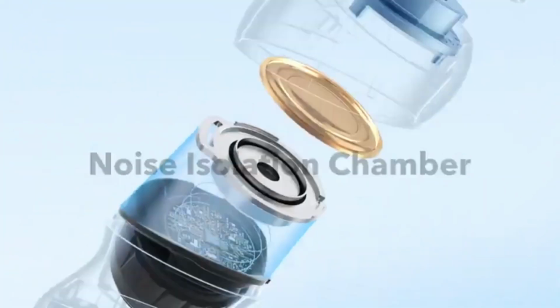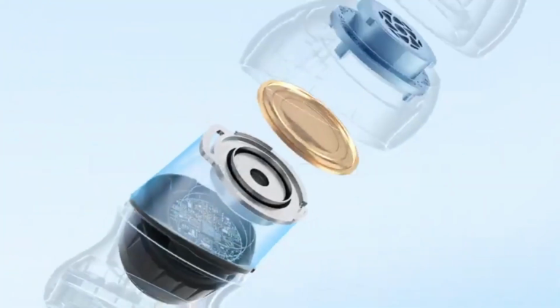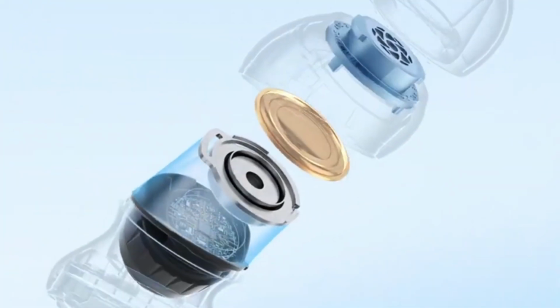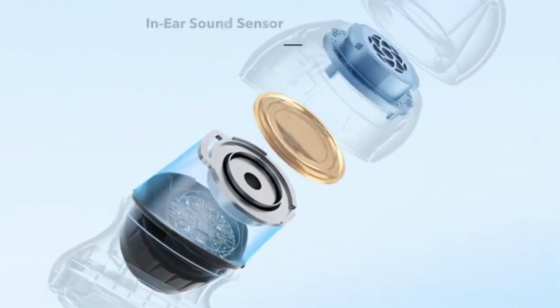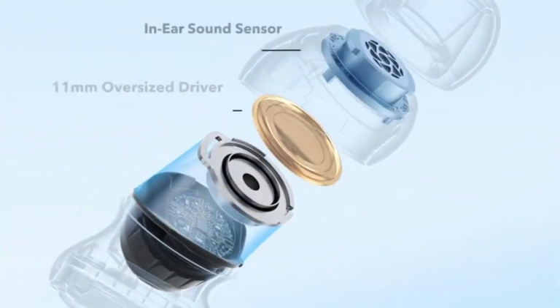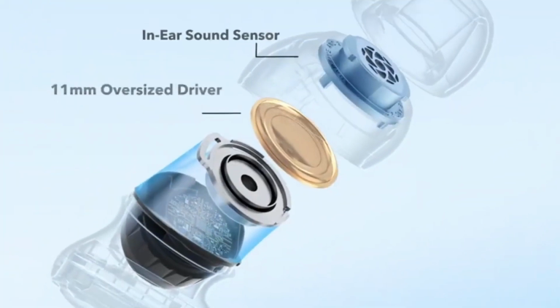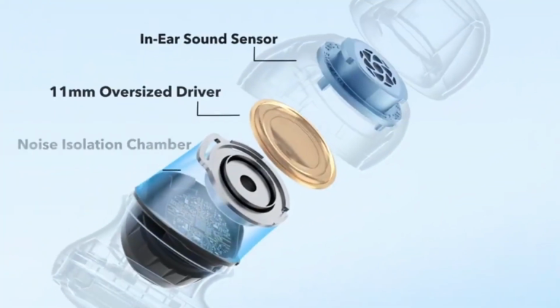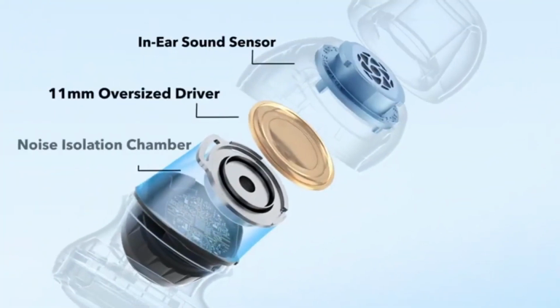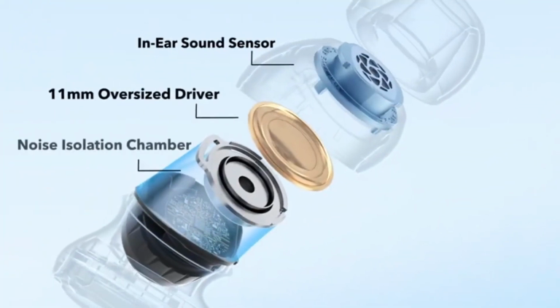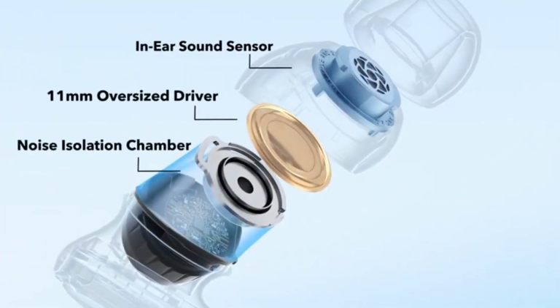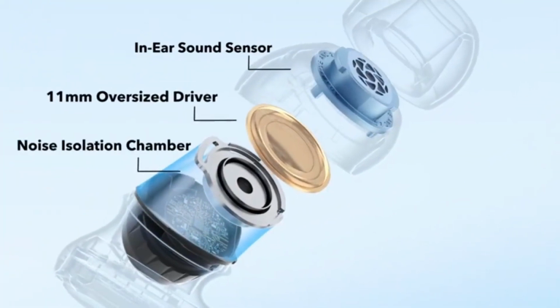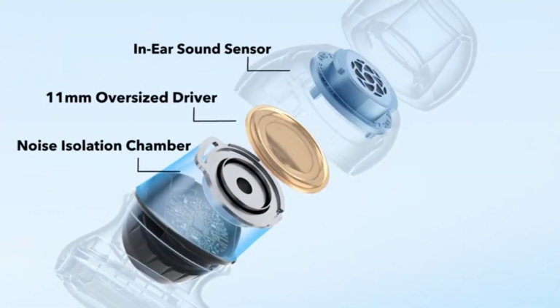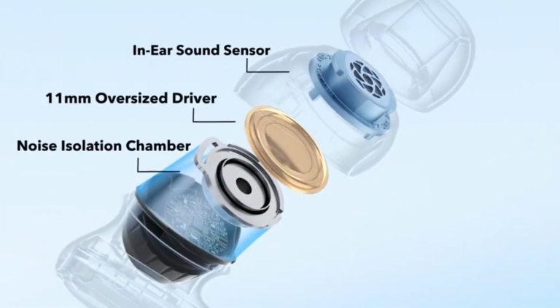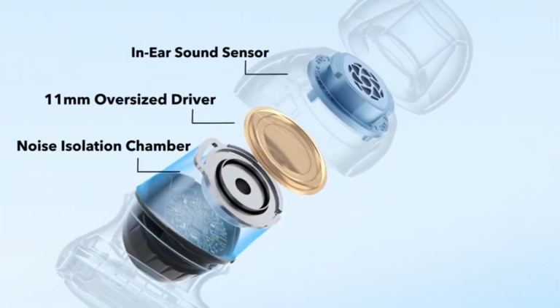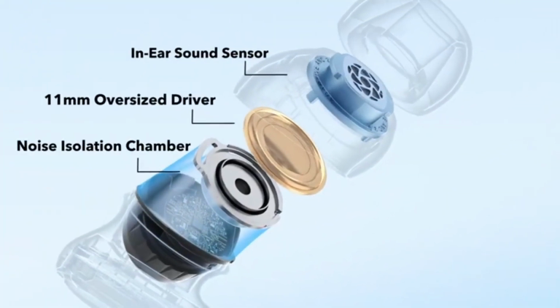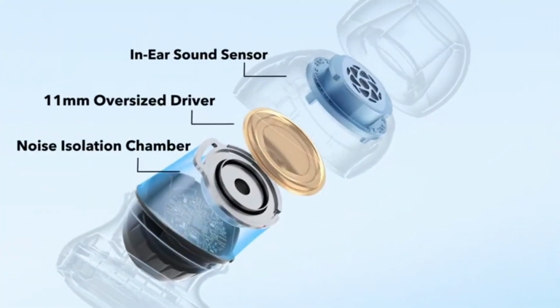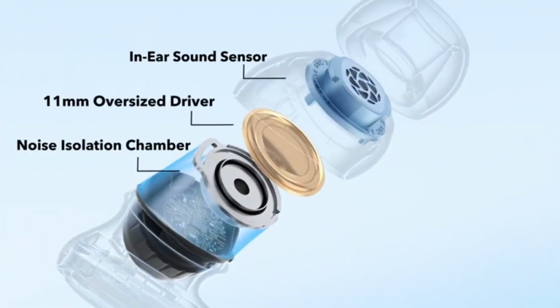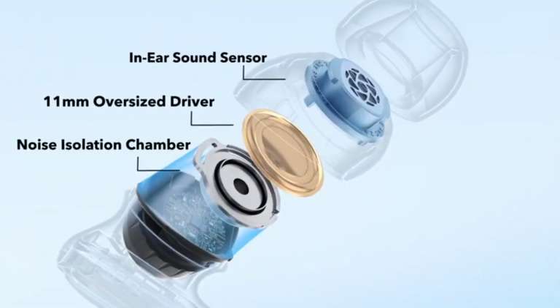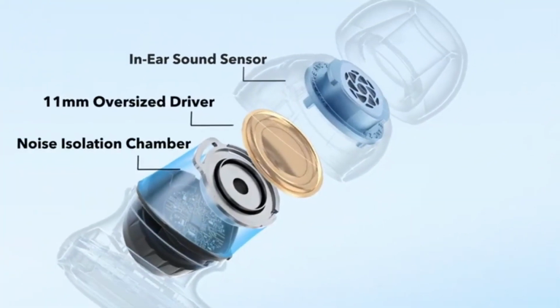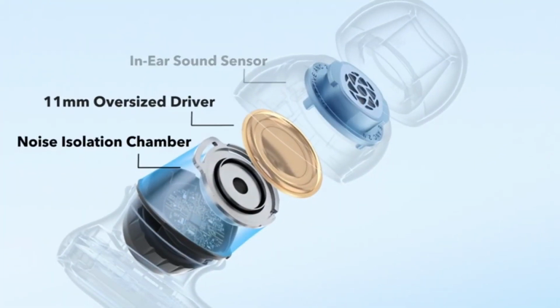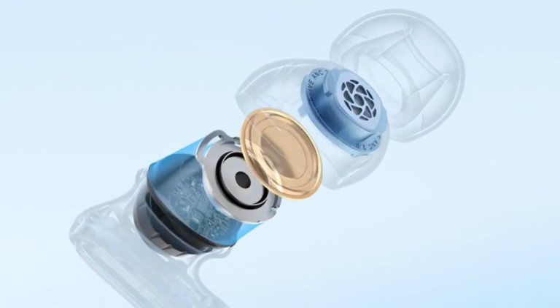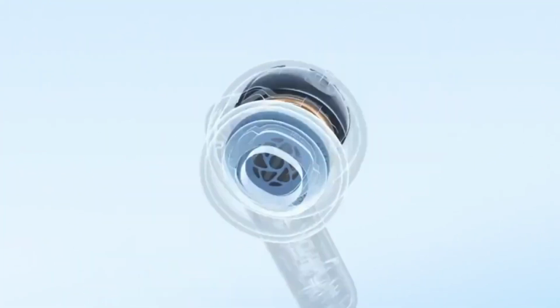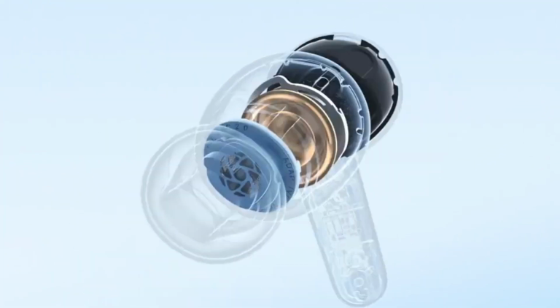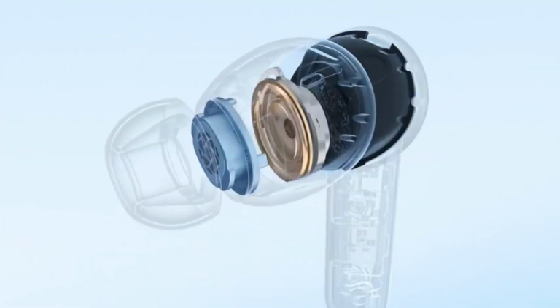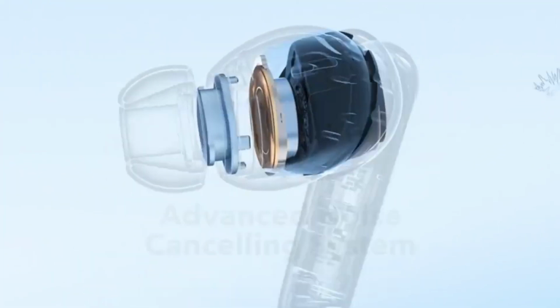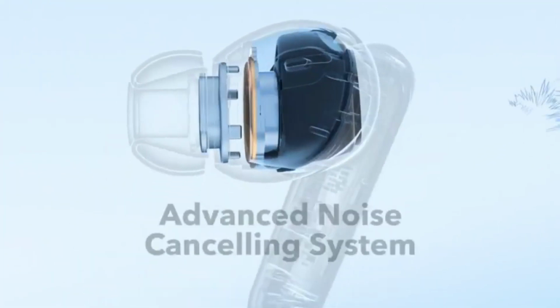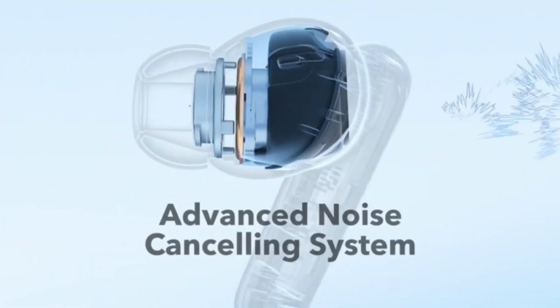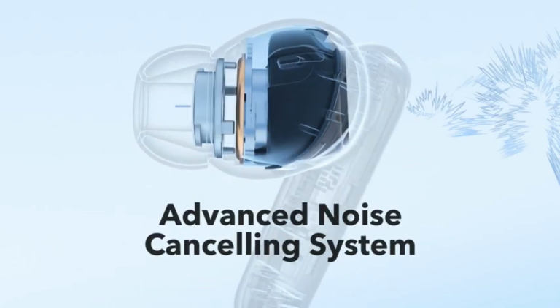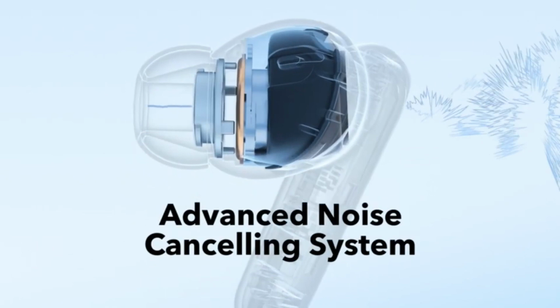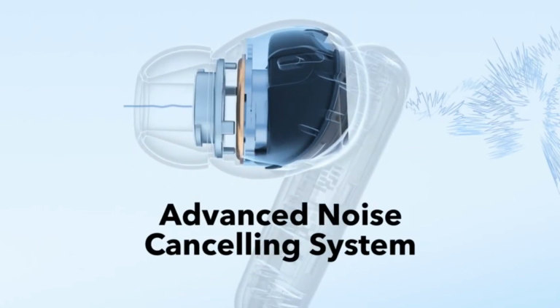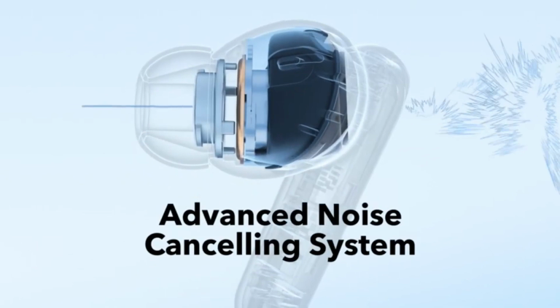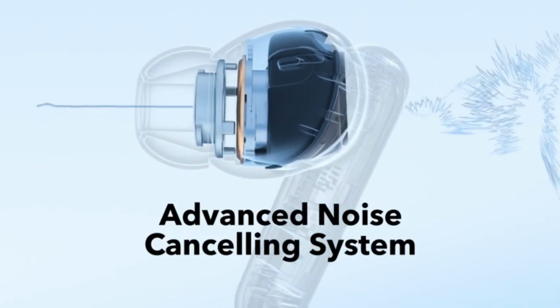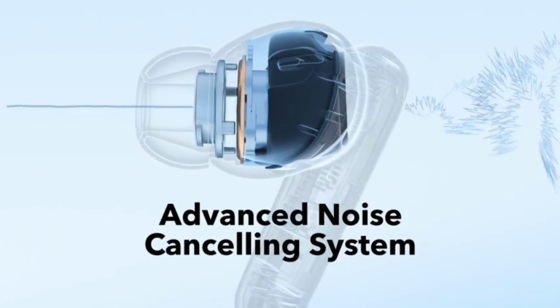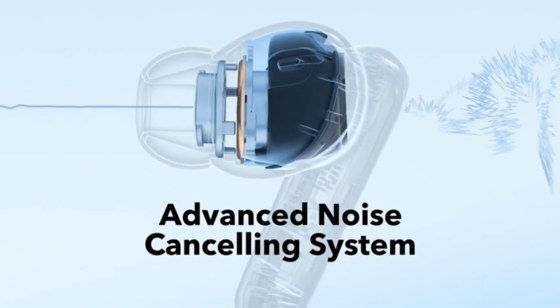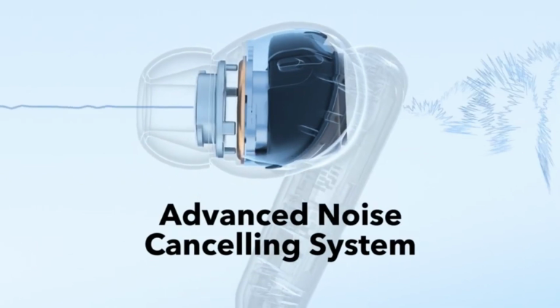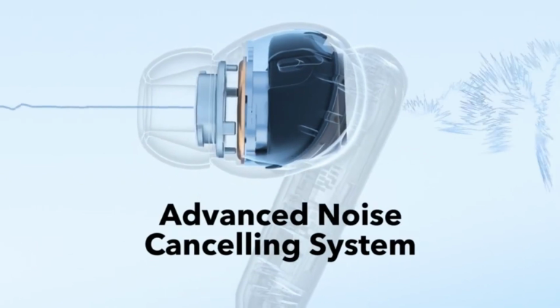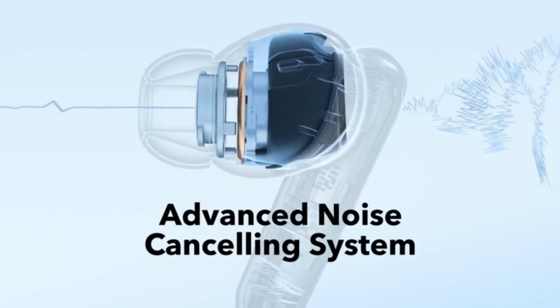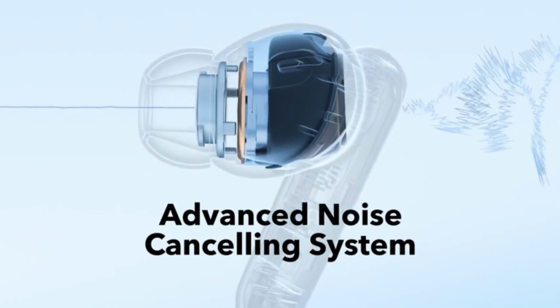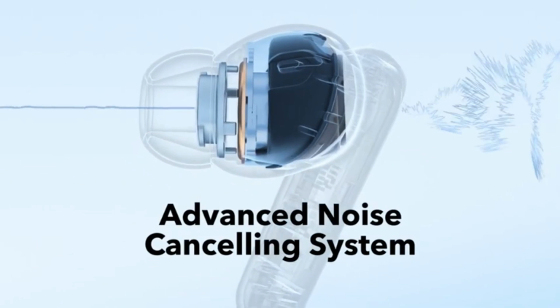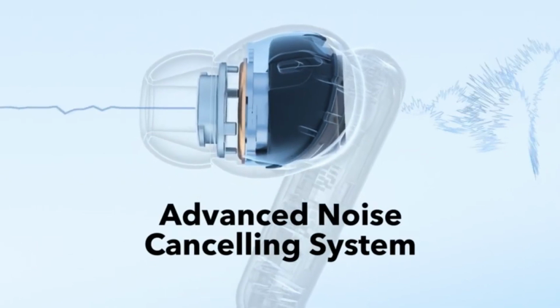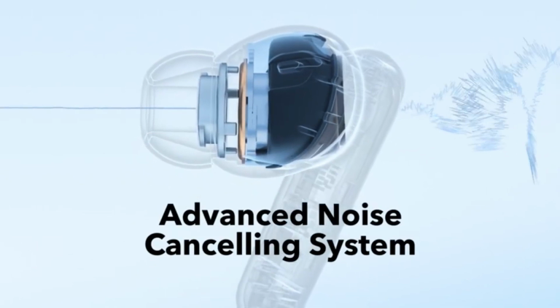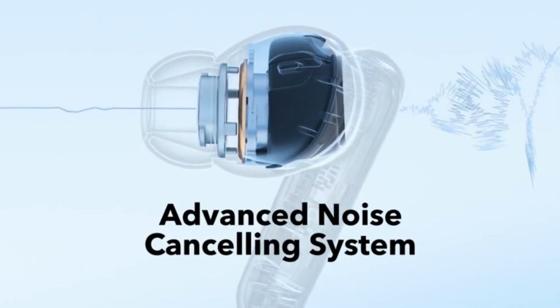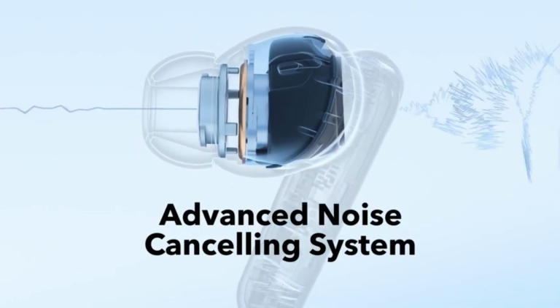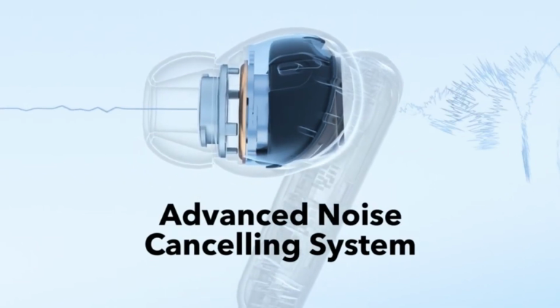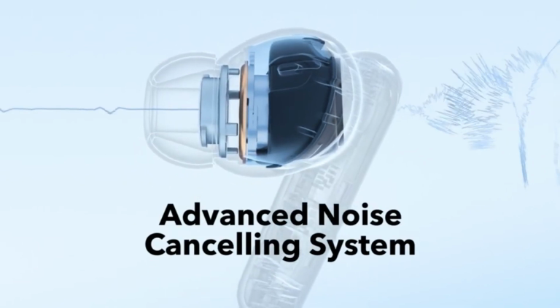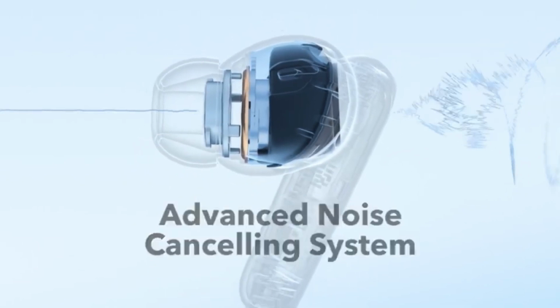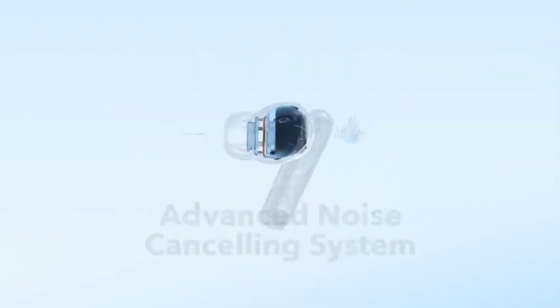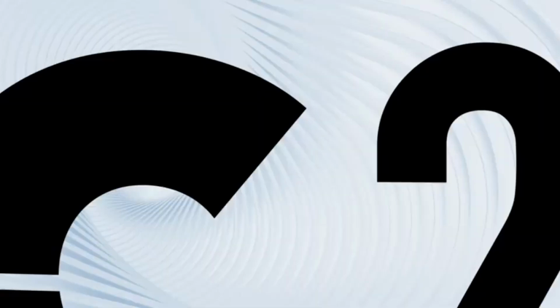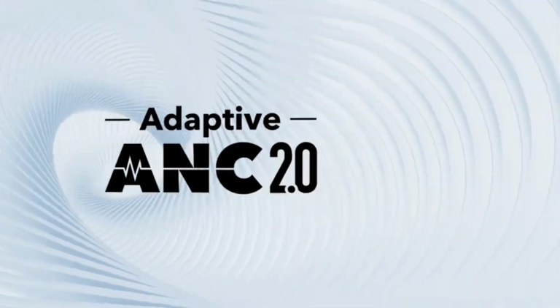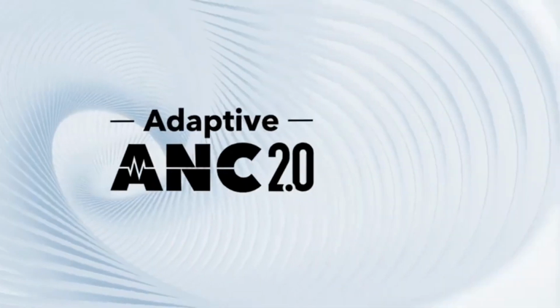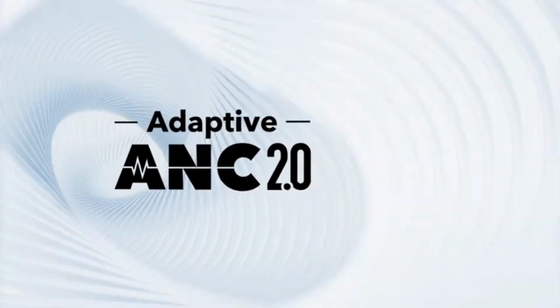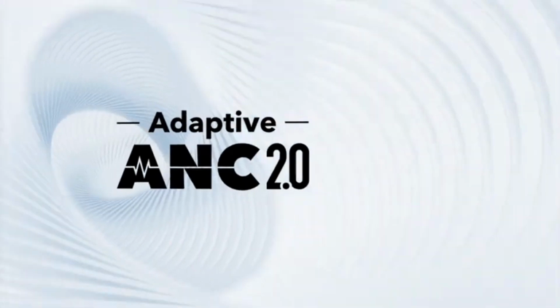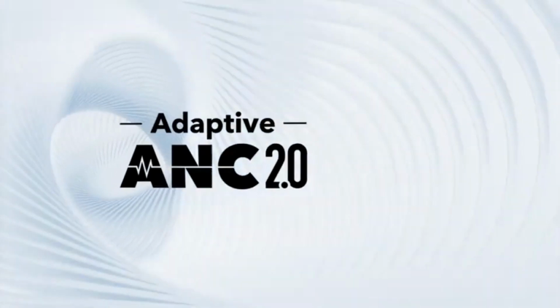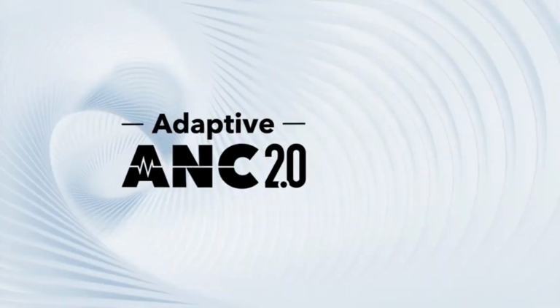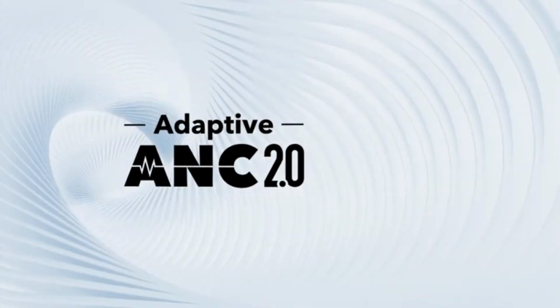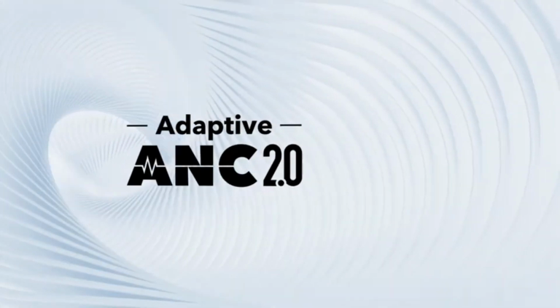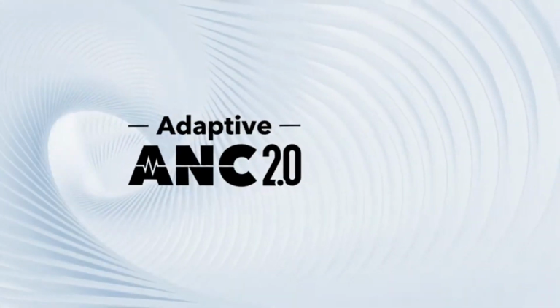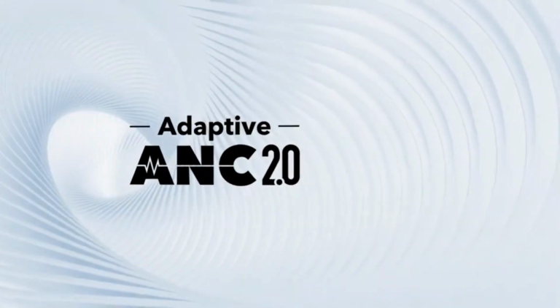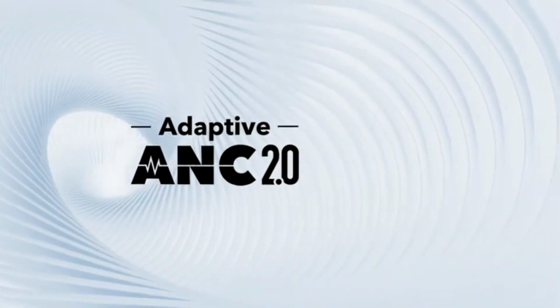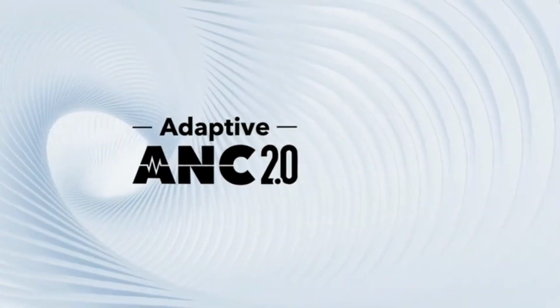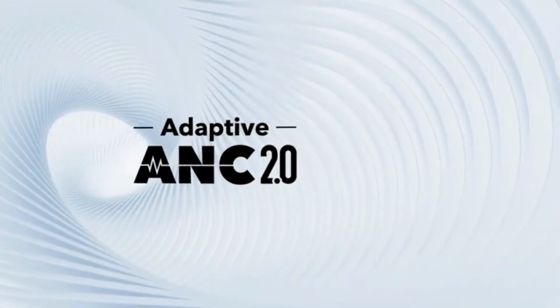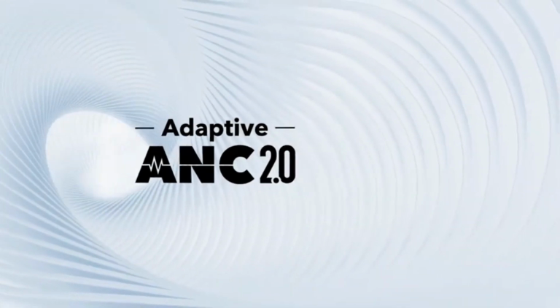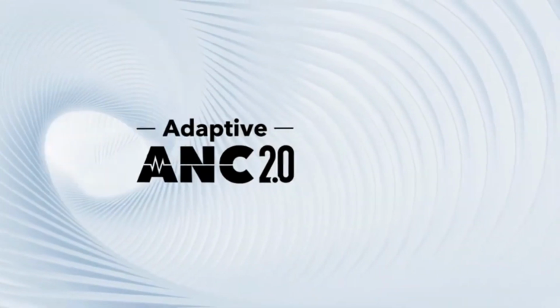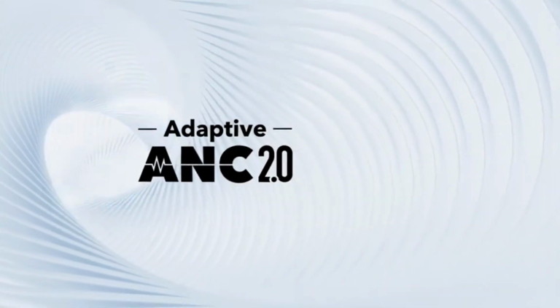The premier true wireless earbuds of 2024, the Soundcore Liberty 4NC, transform your music experience.